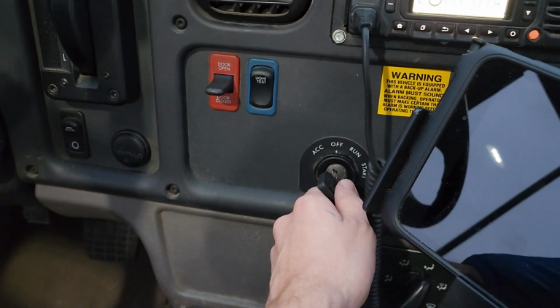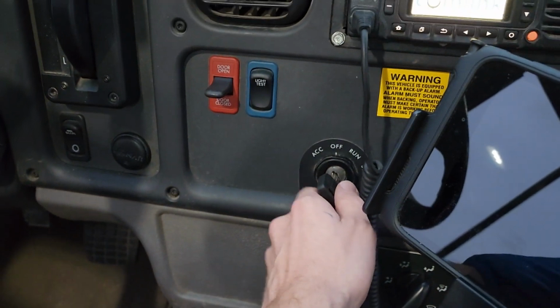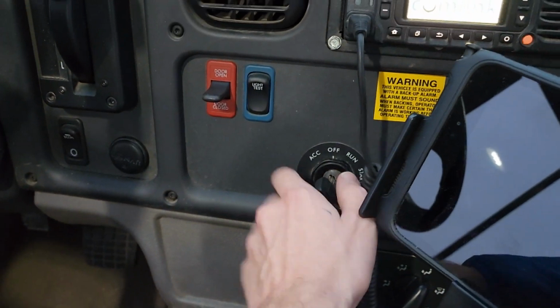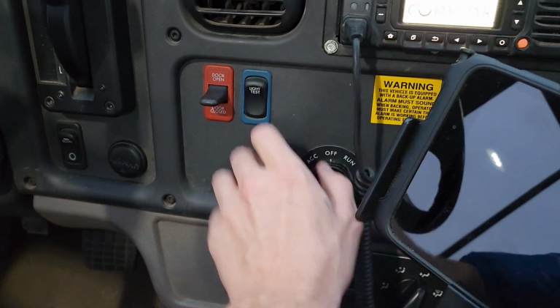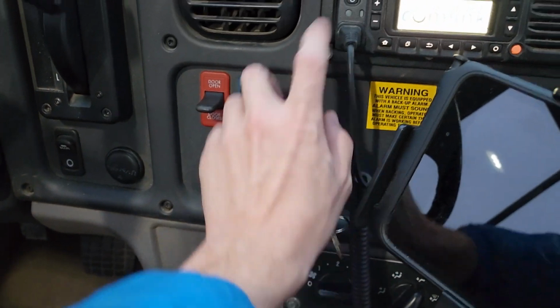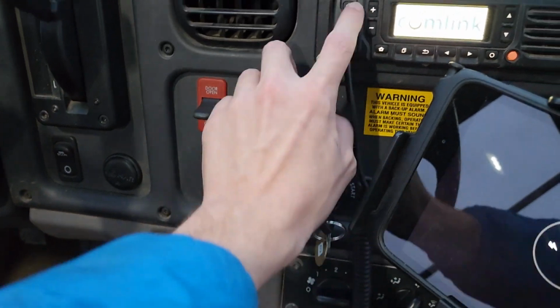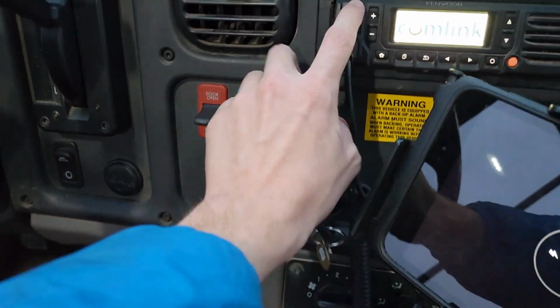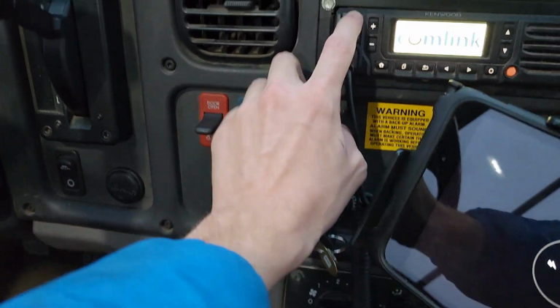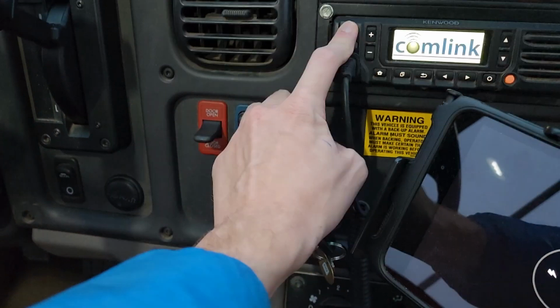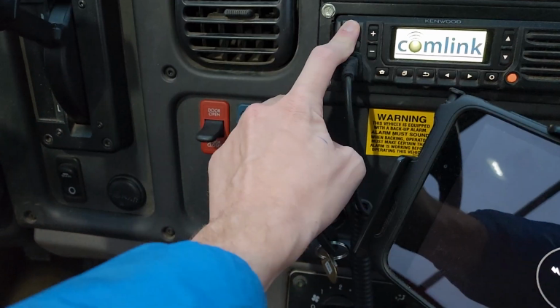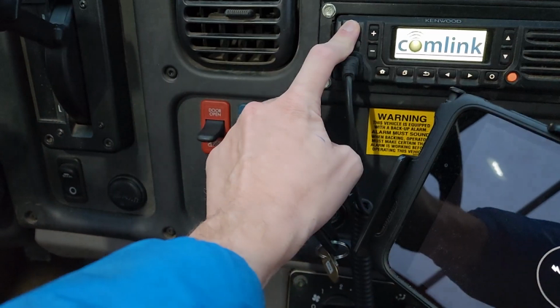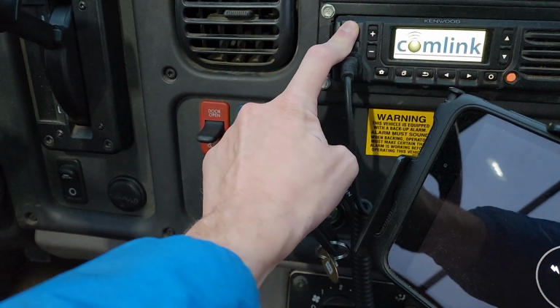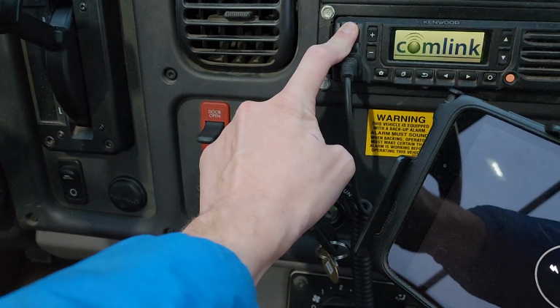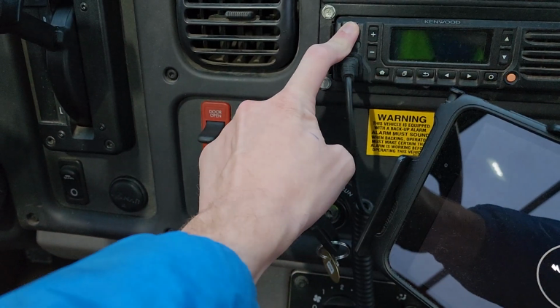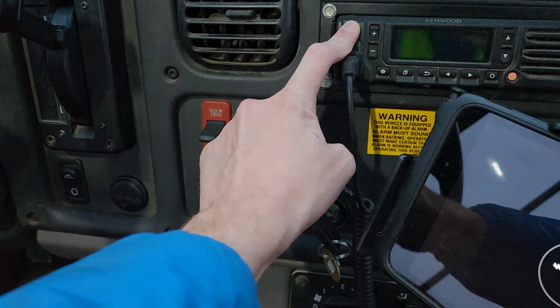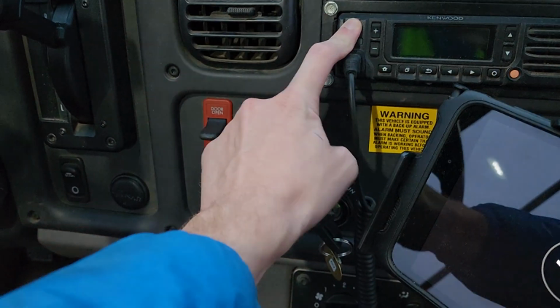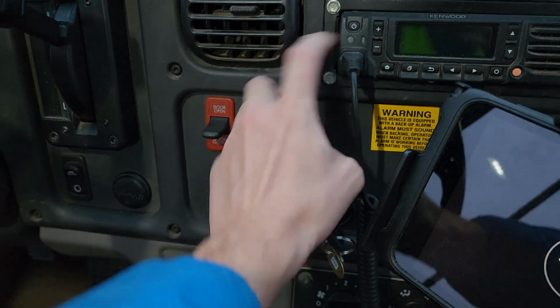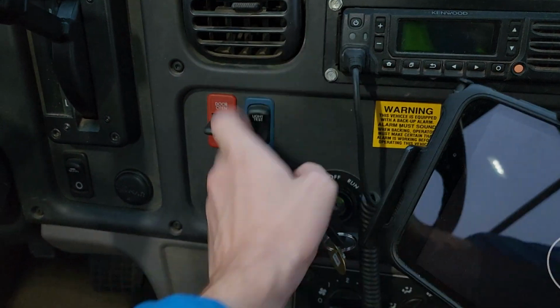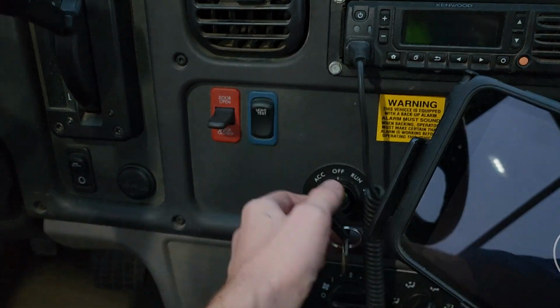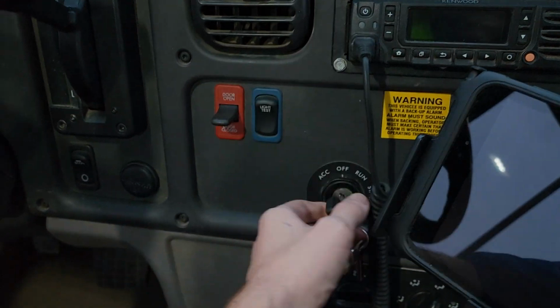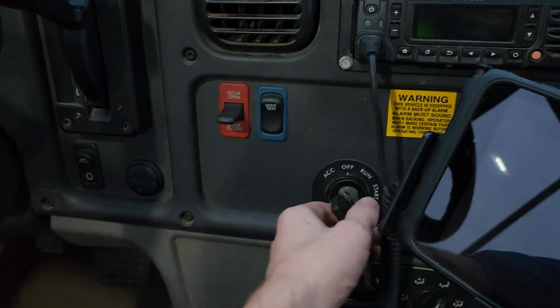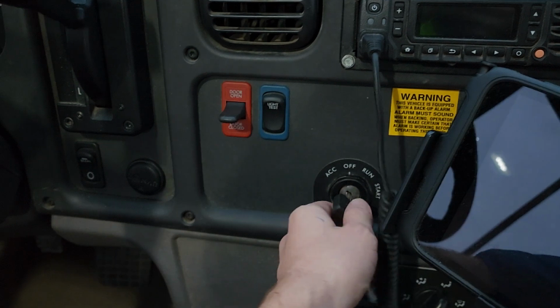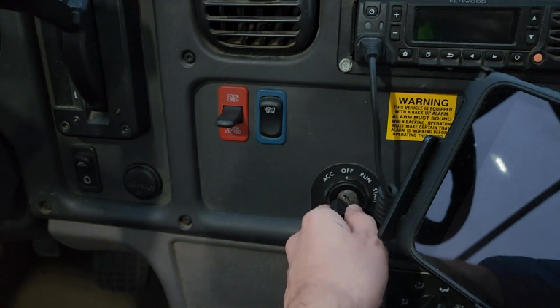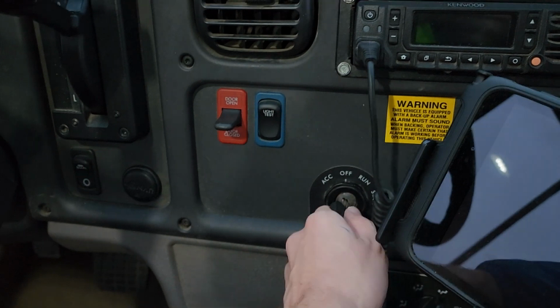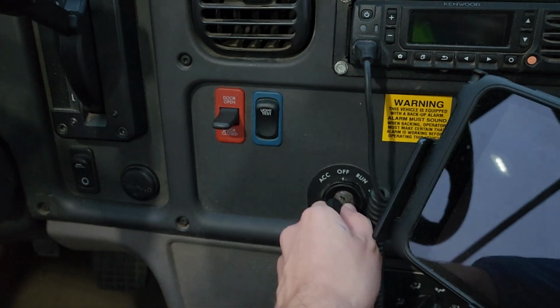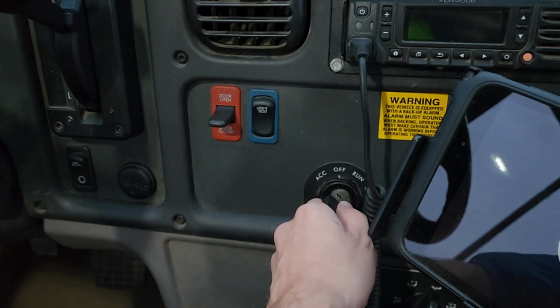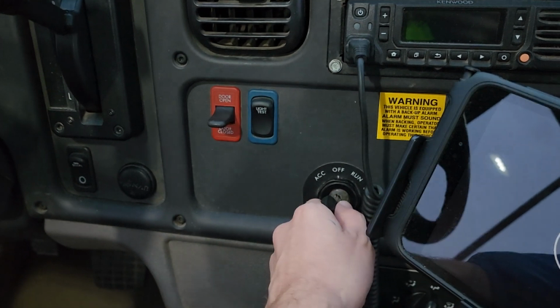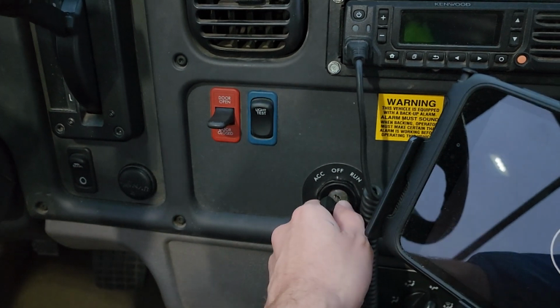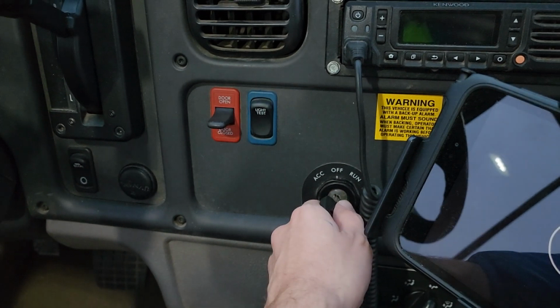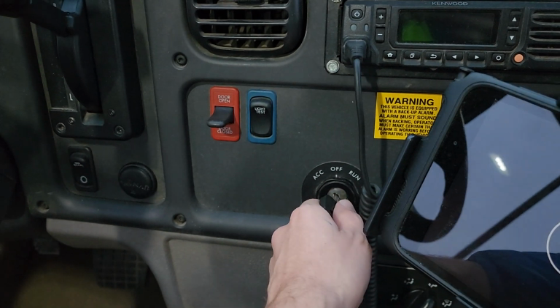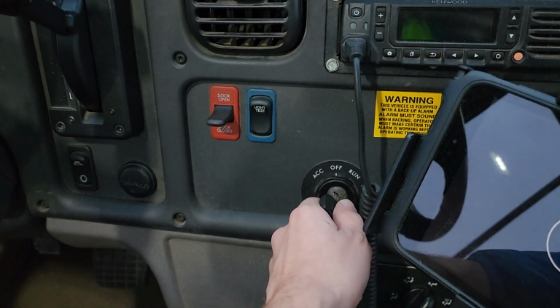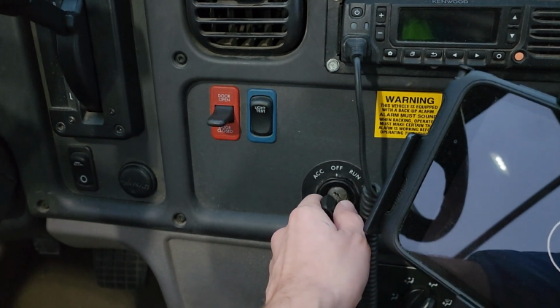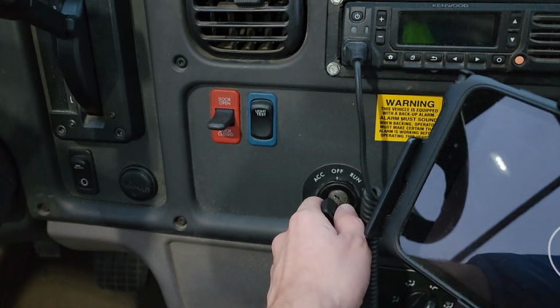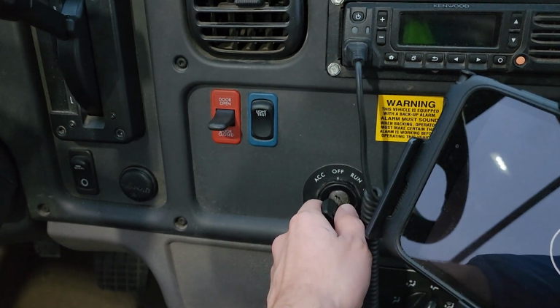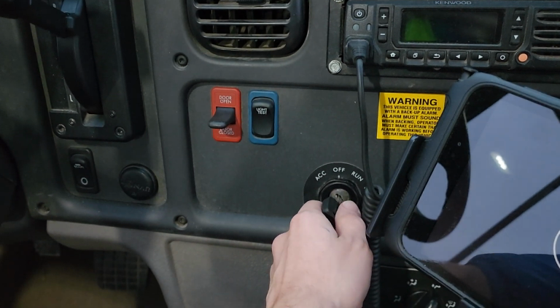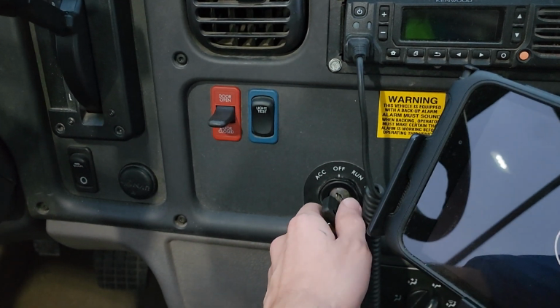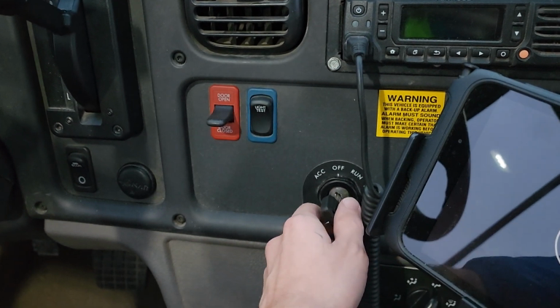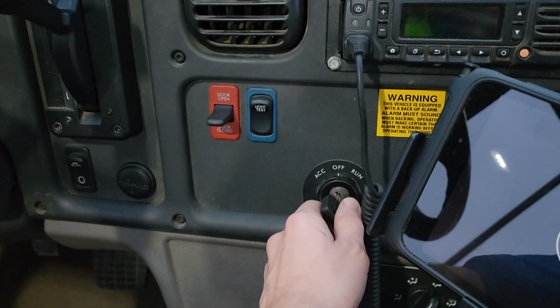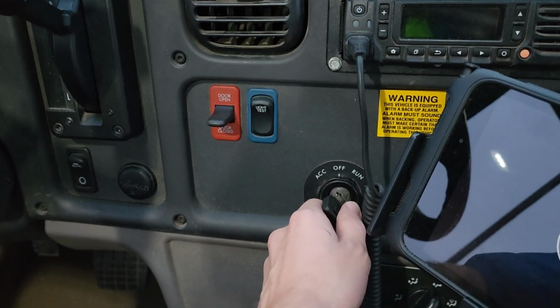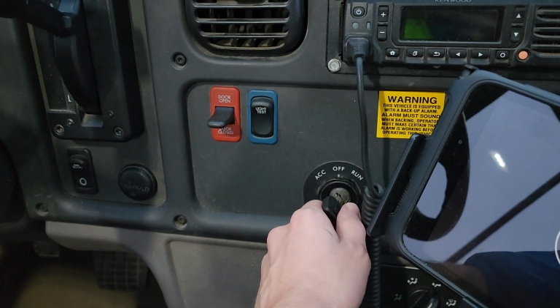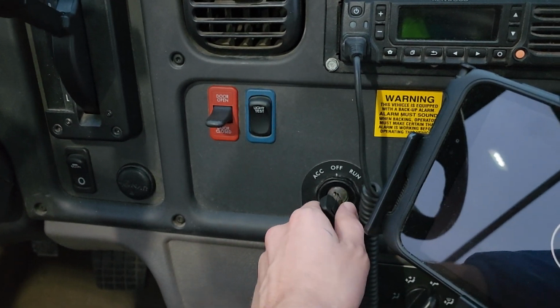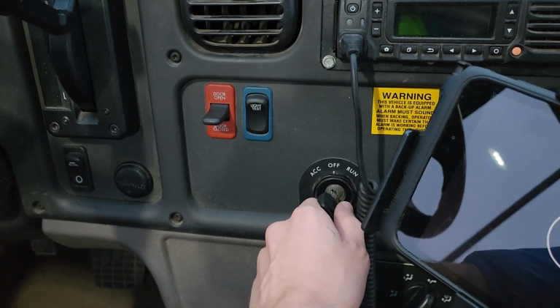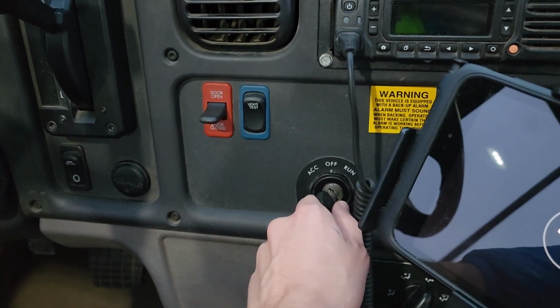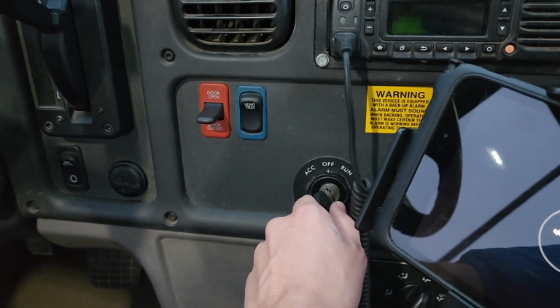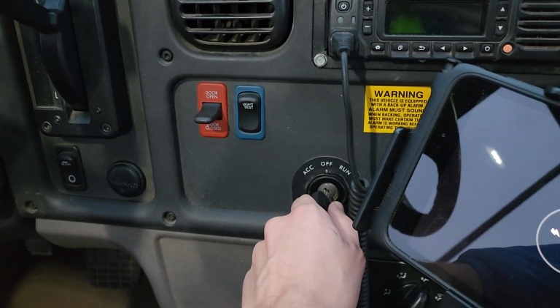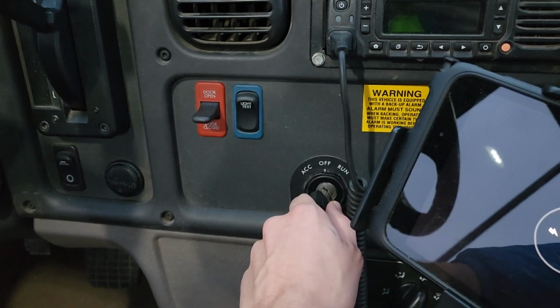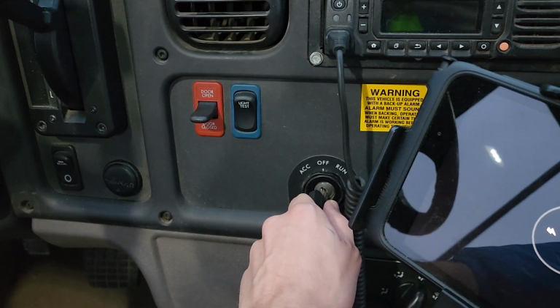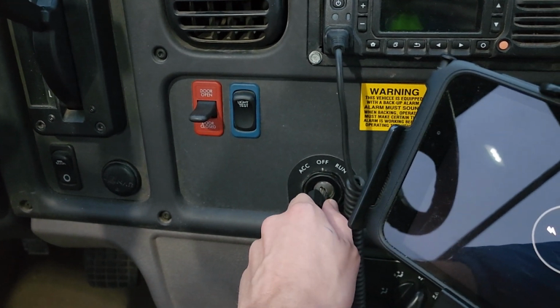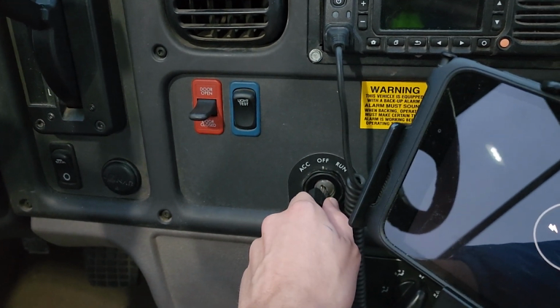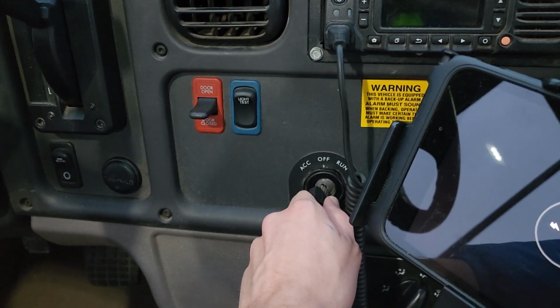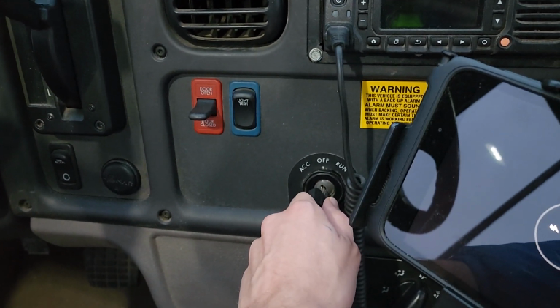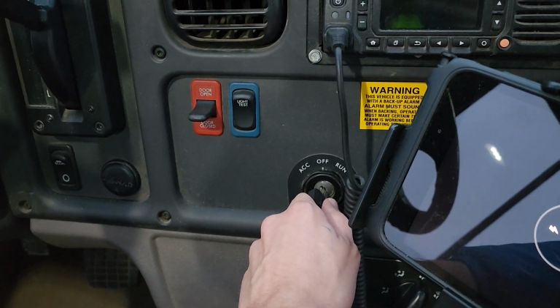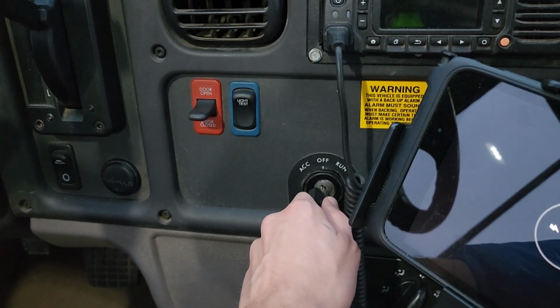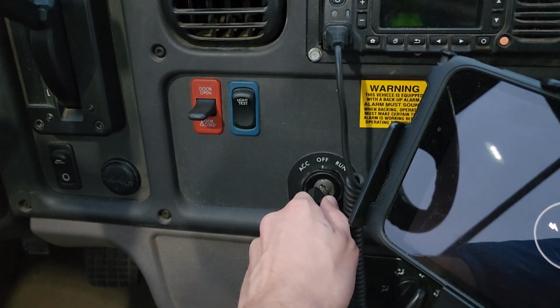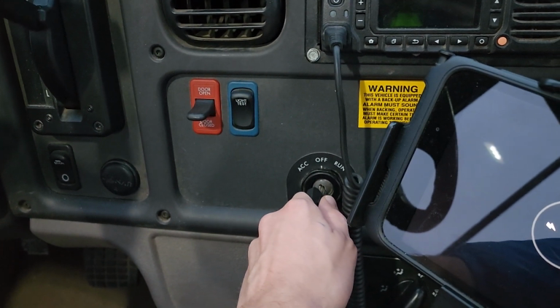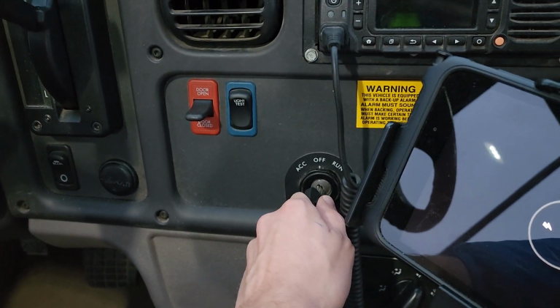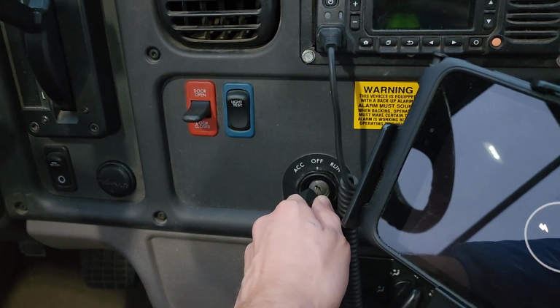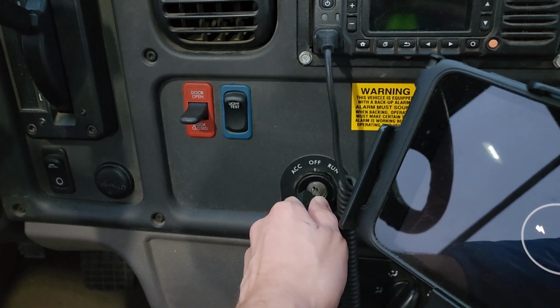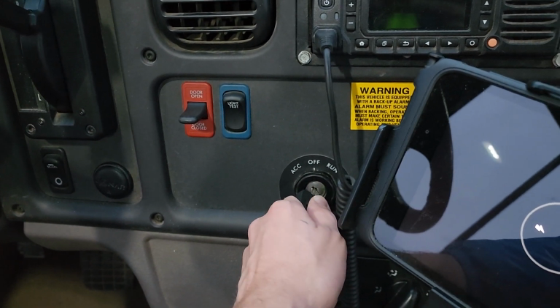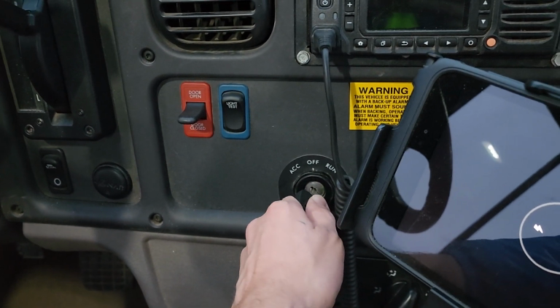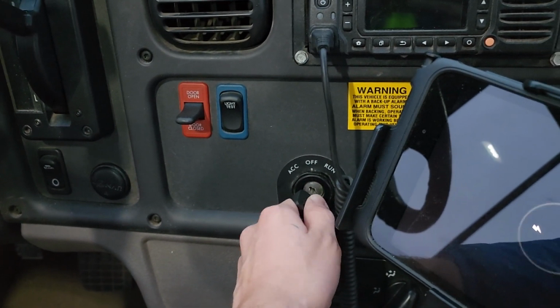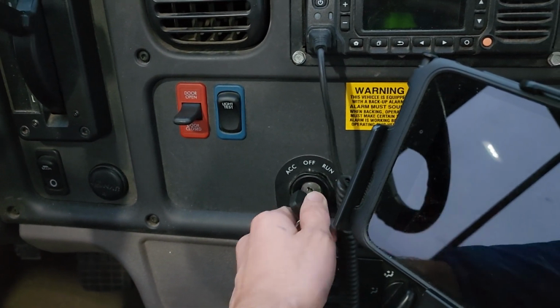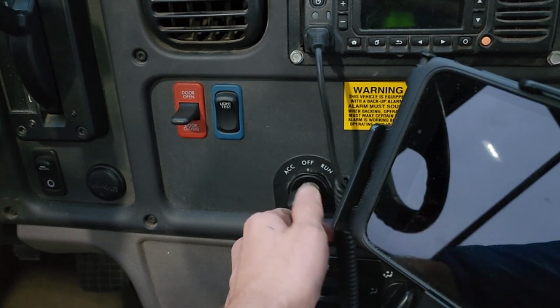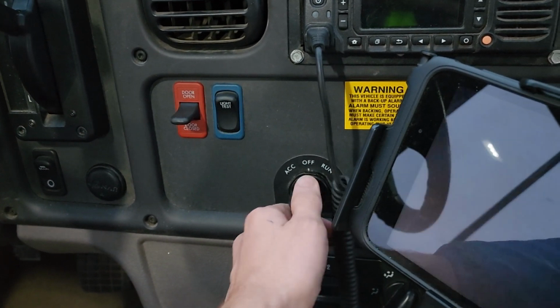The bus then gives the warning: 'Check for unauthorized entry.' And like I said, using the key fob does not get rid of that unauthorized entry warning.